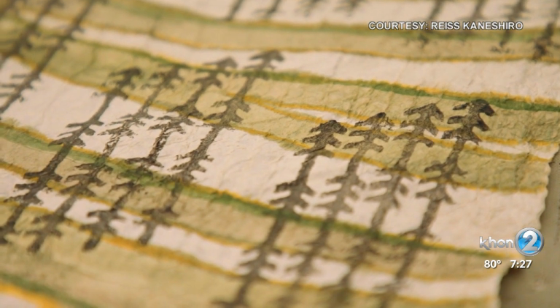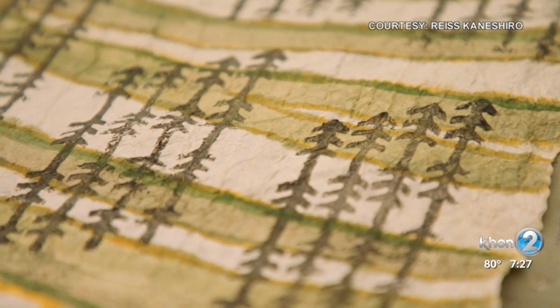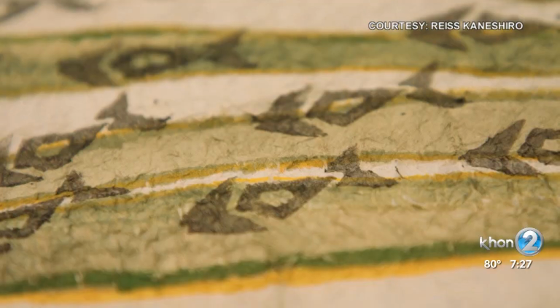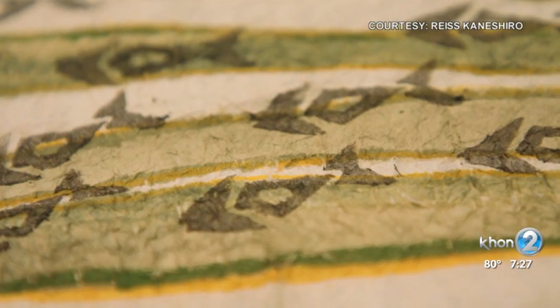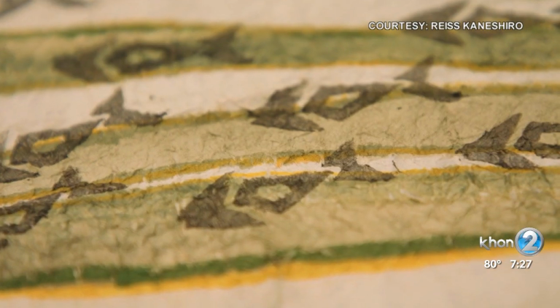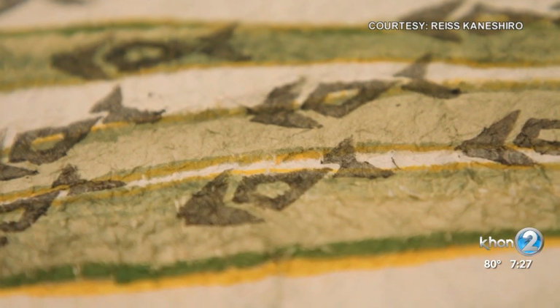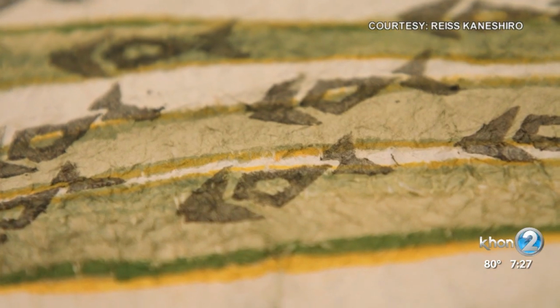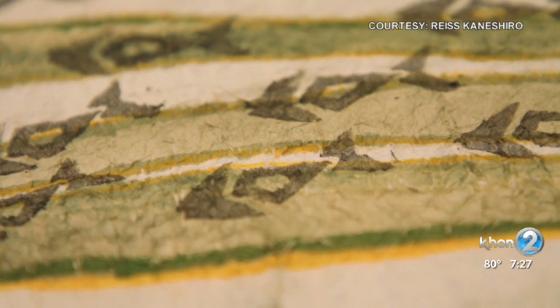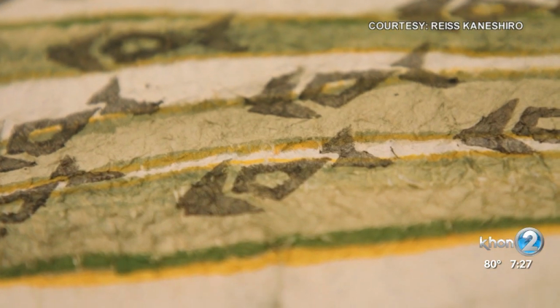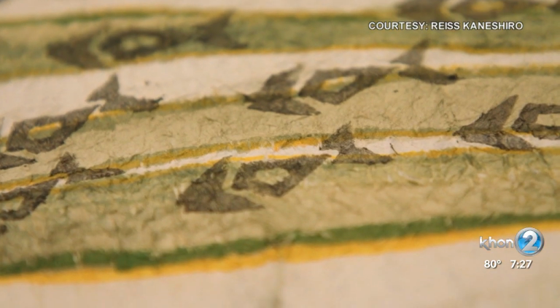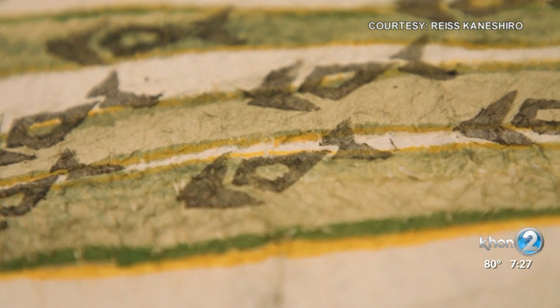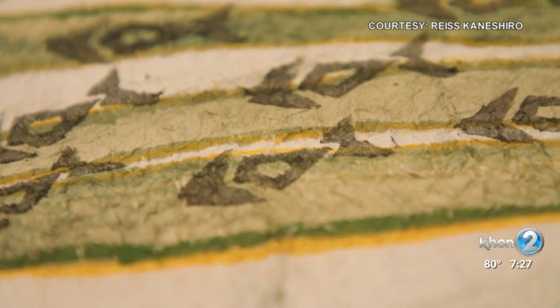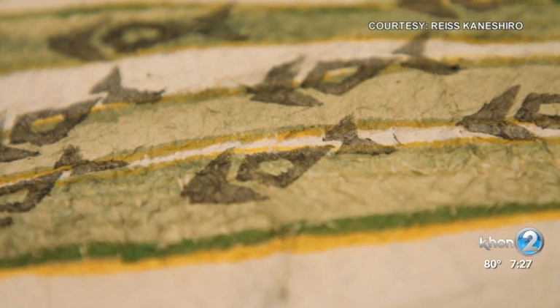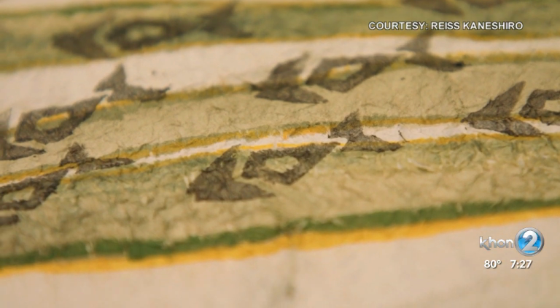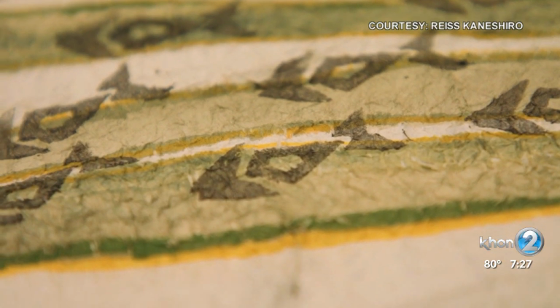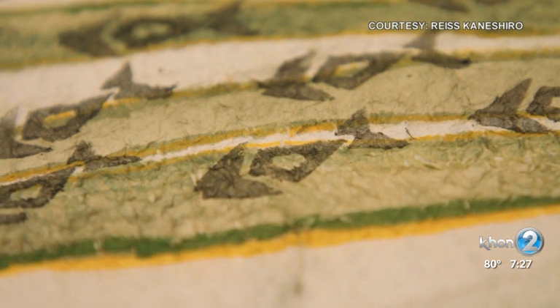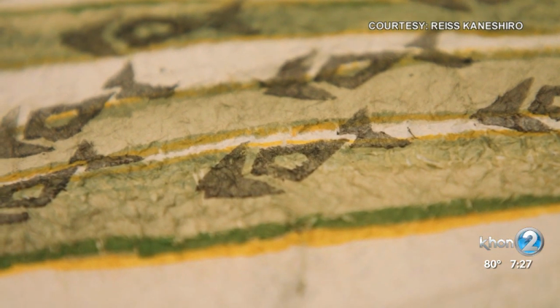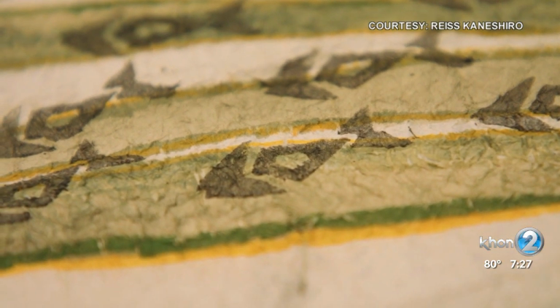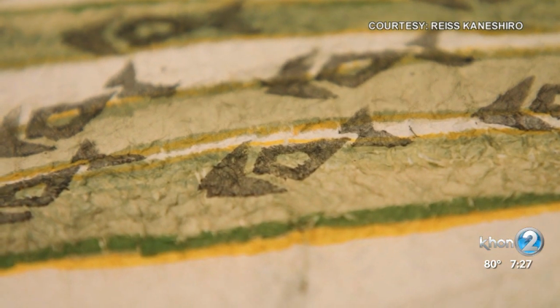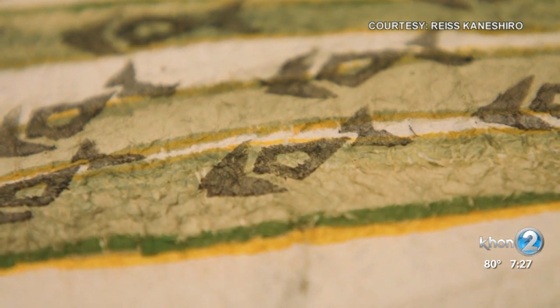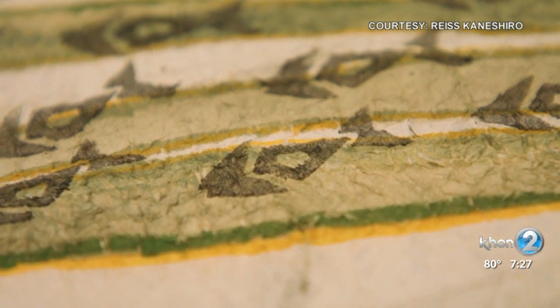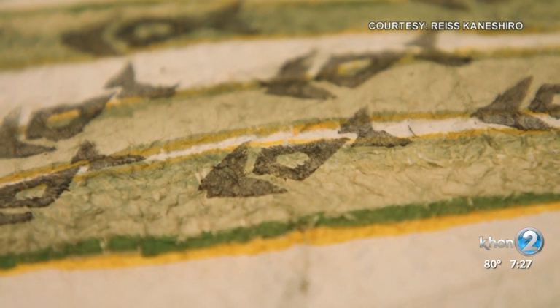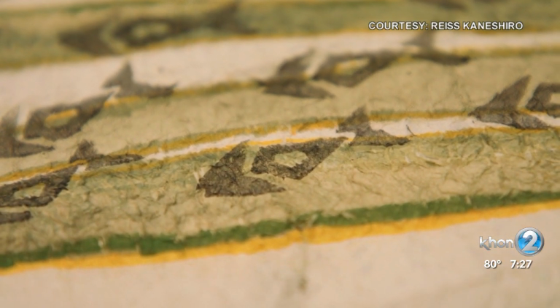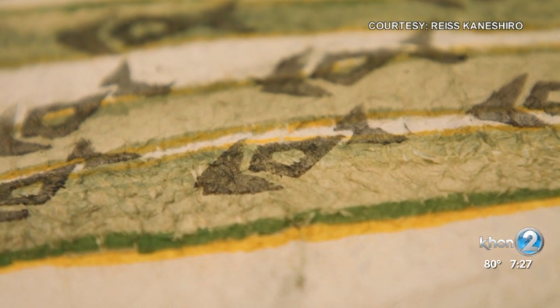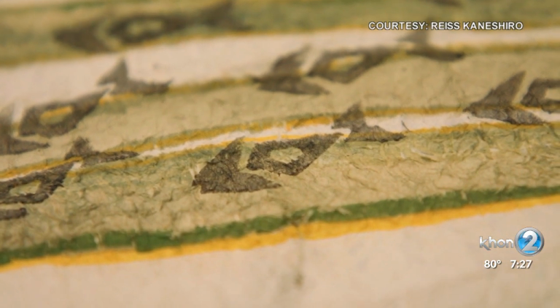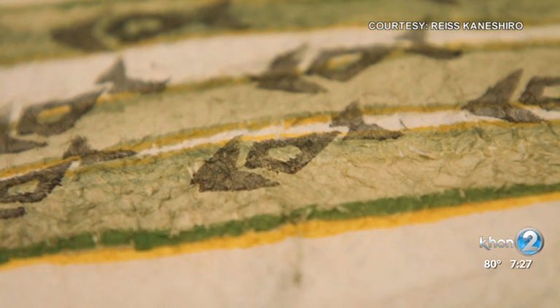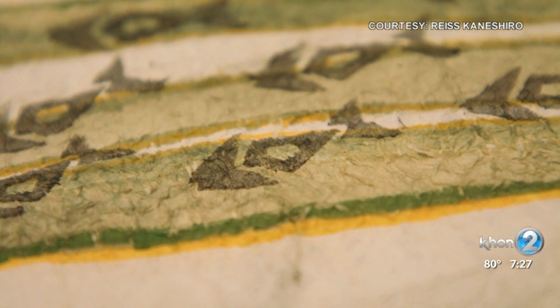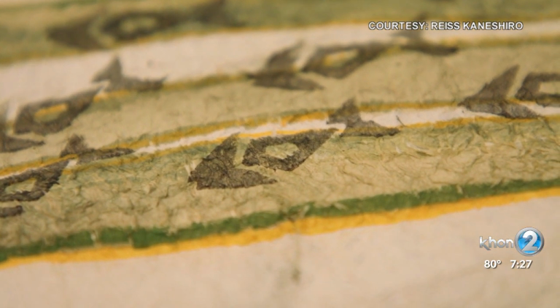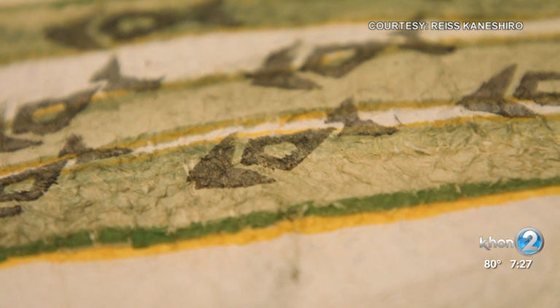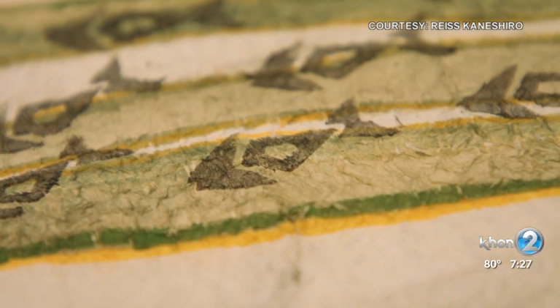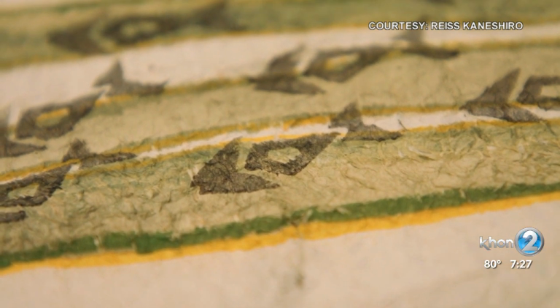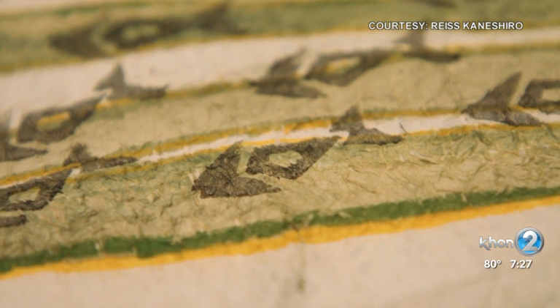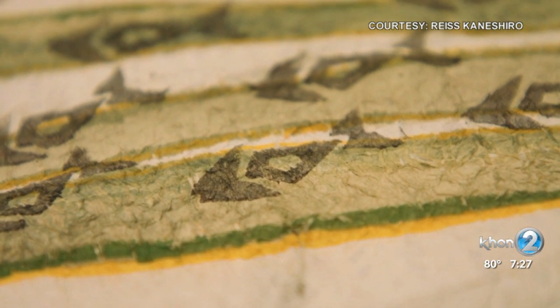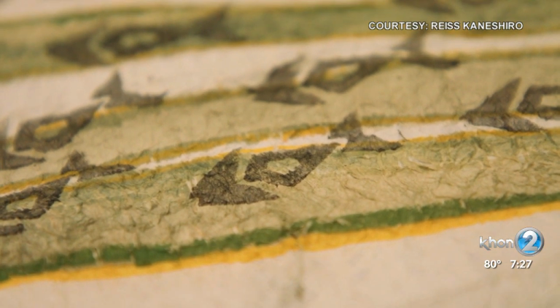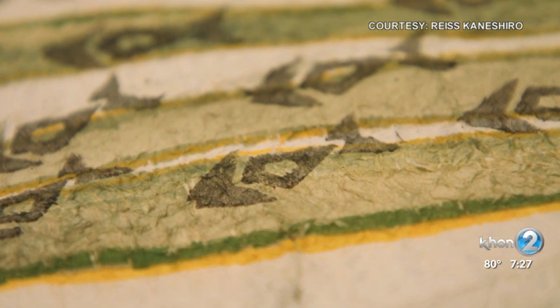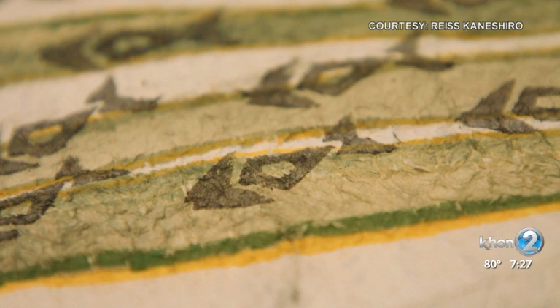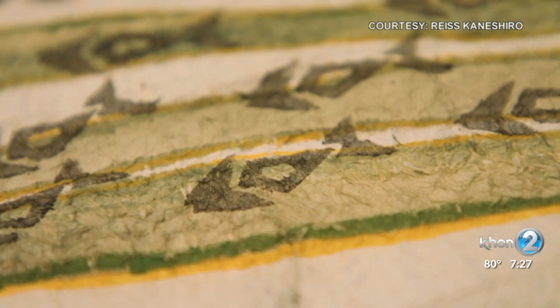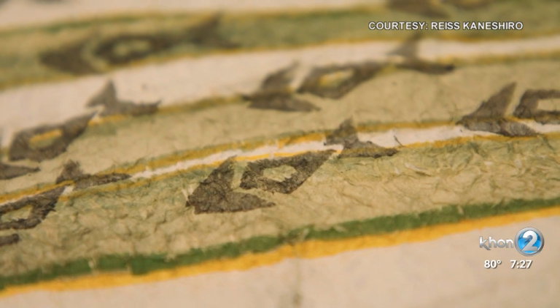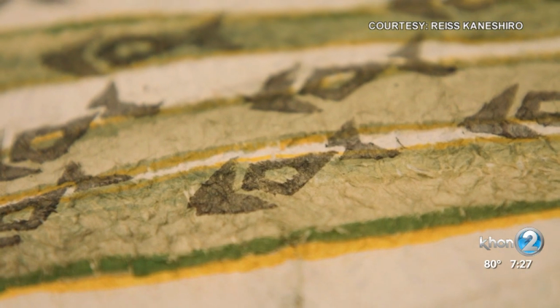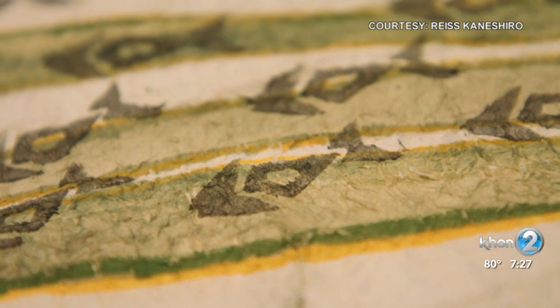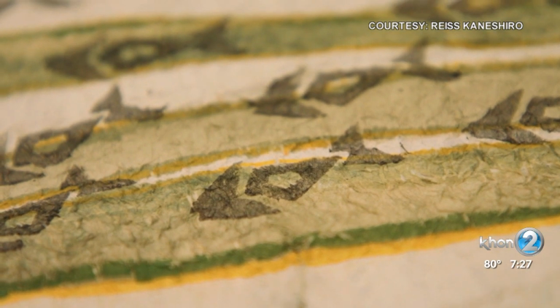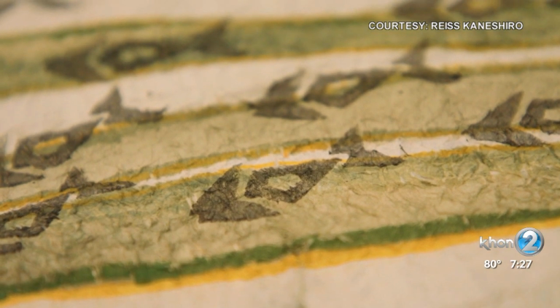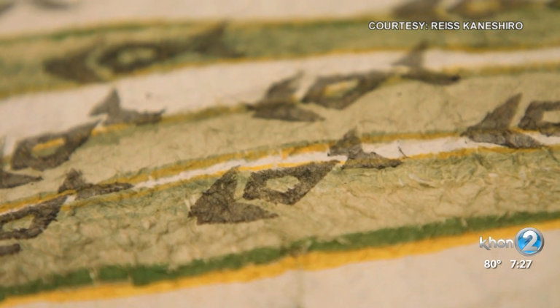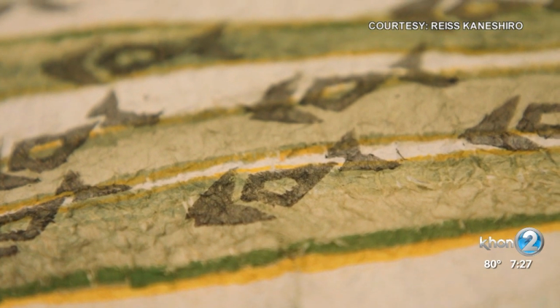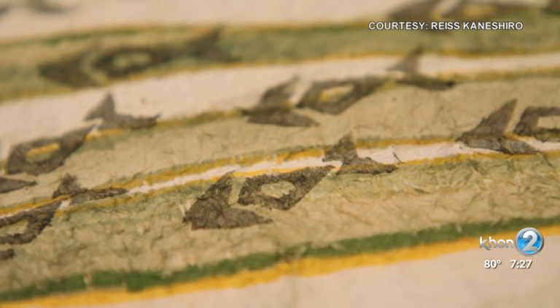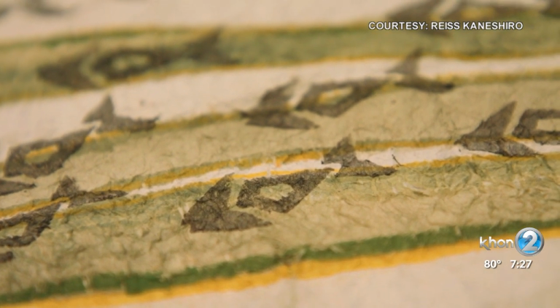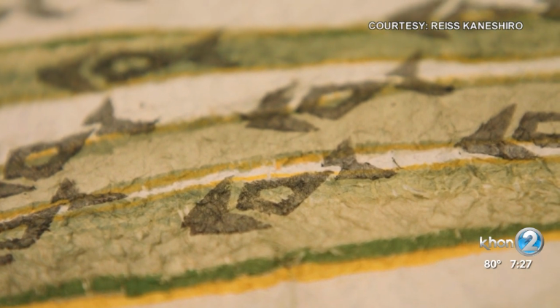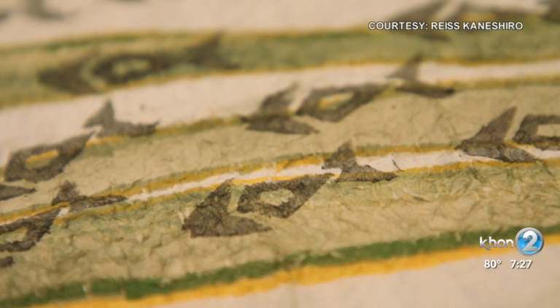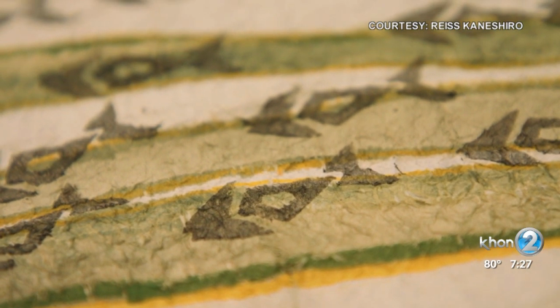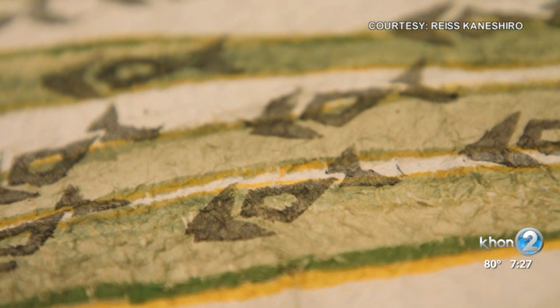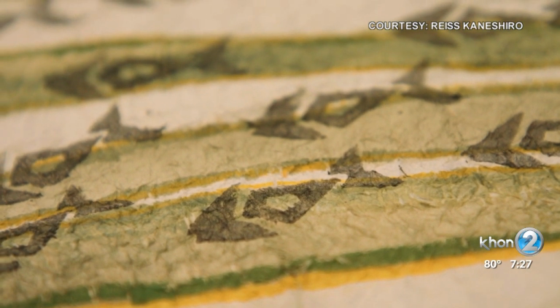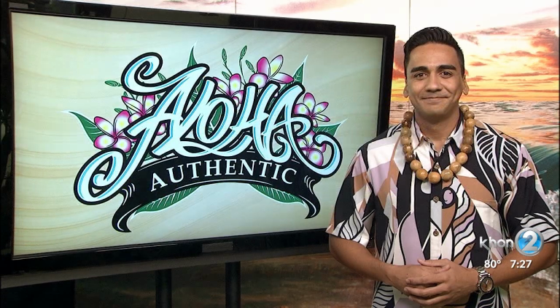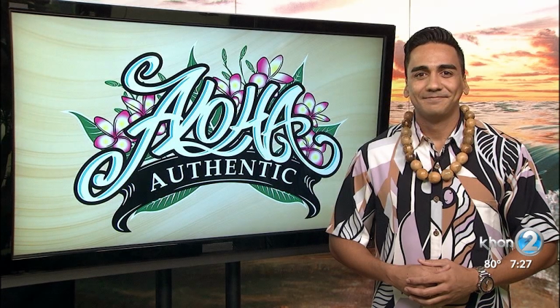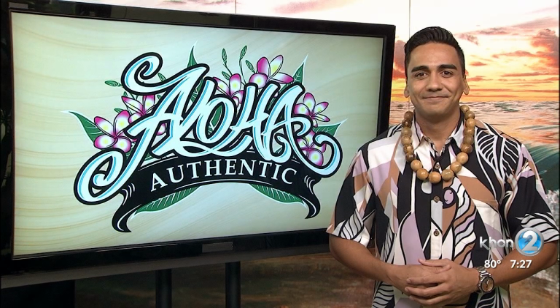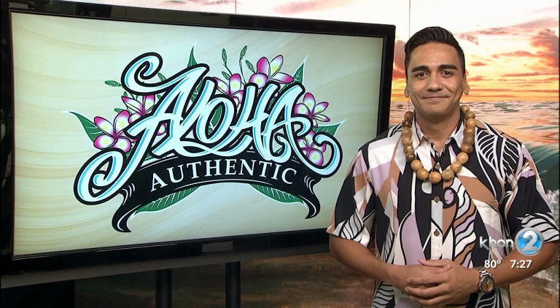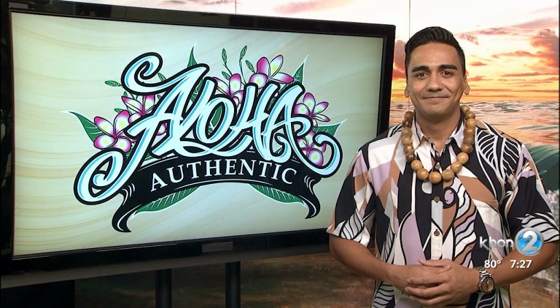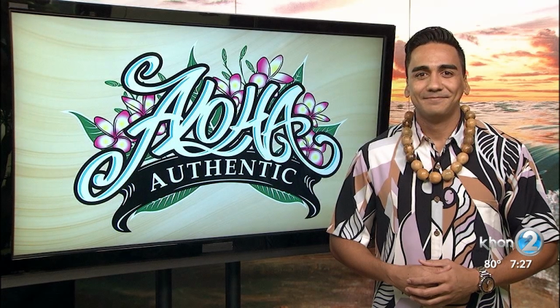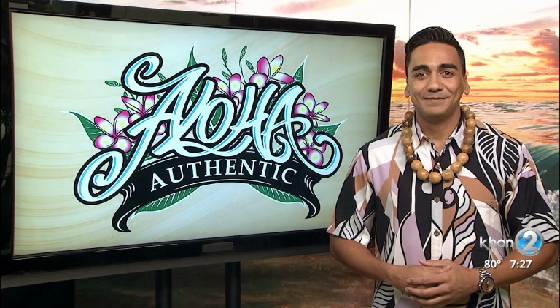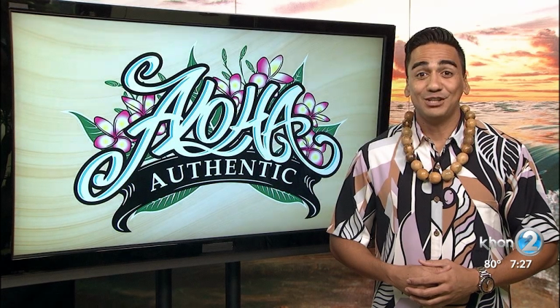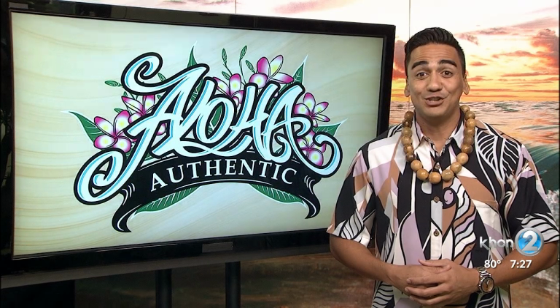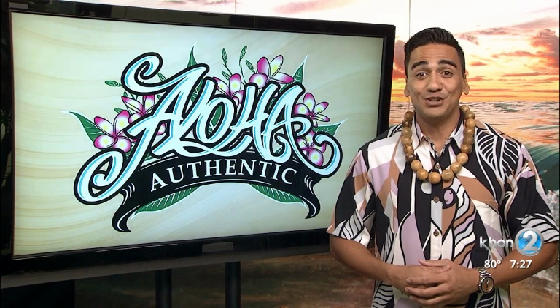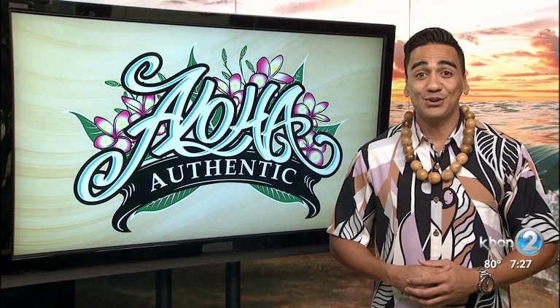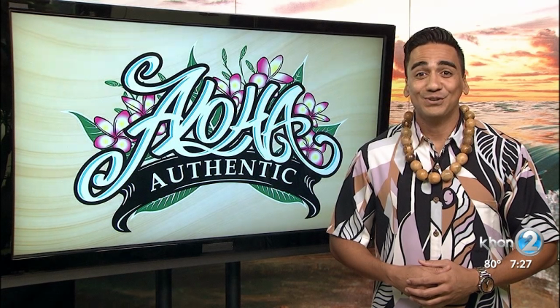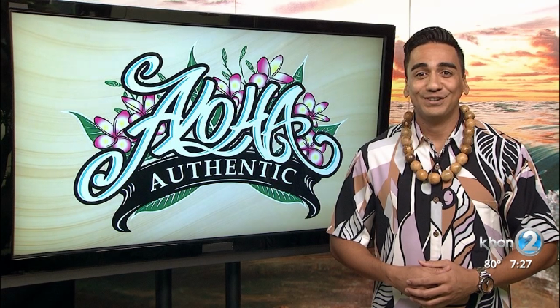And with the roots of the Mamaki plant, they are used for natural dye. Did you know?